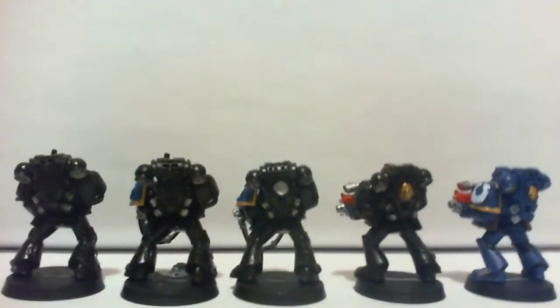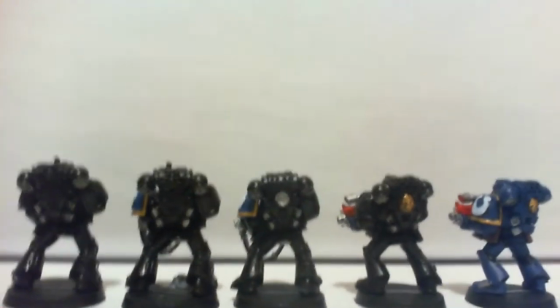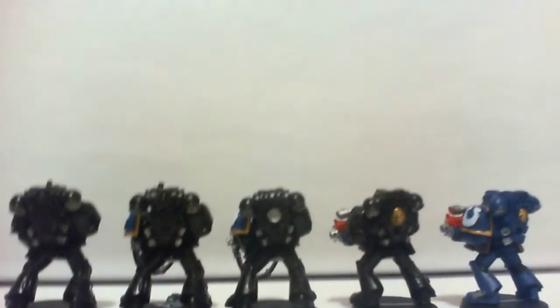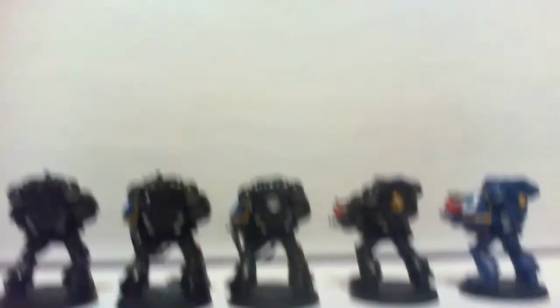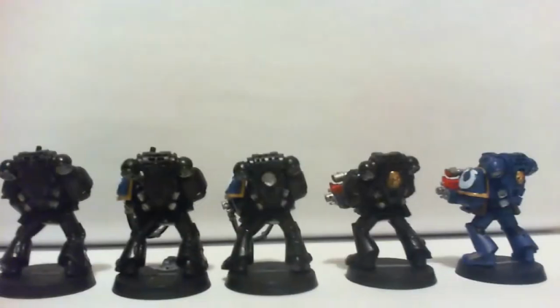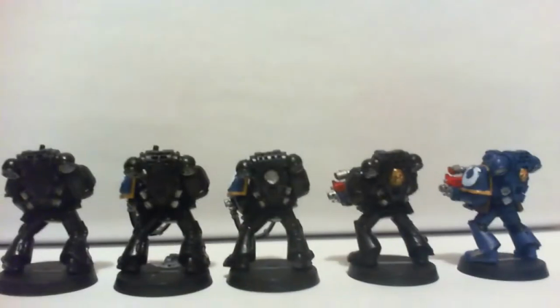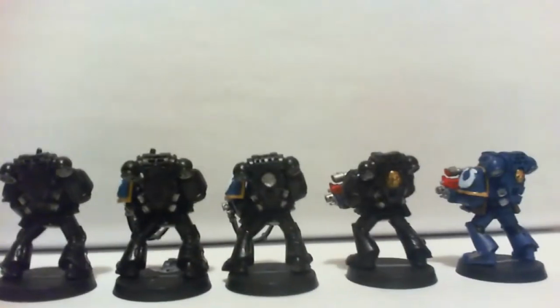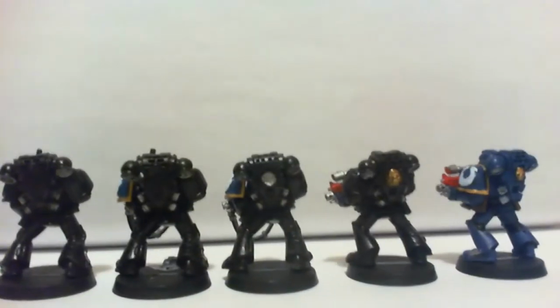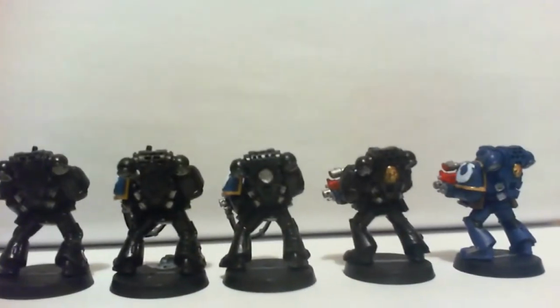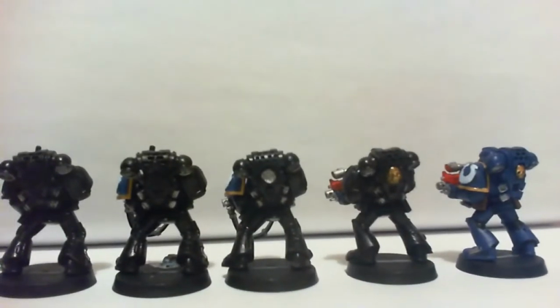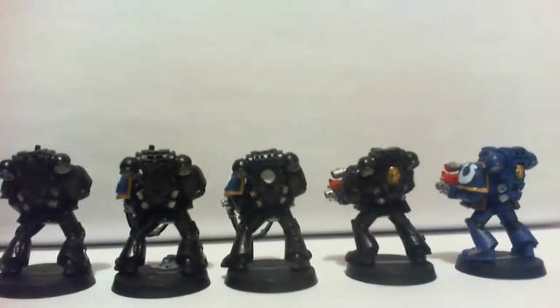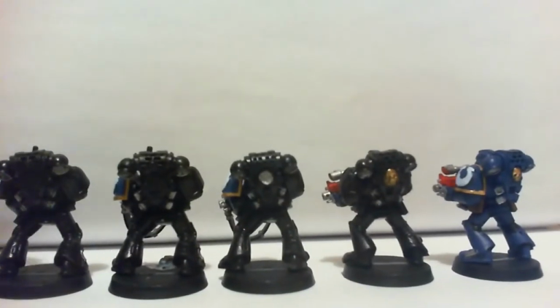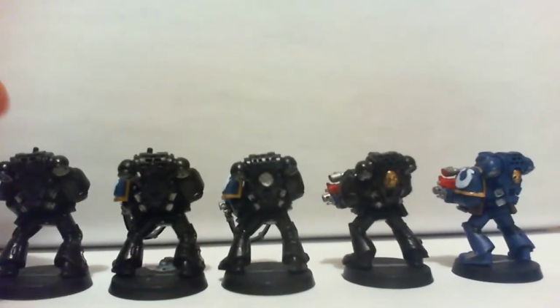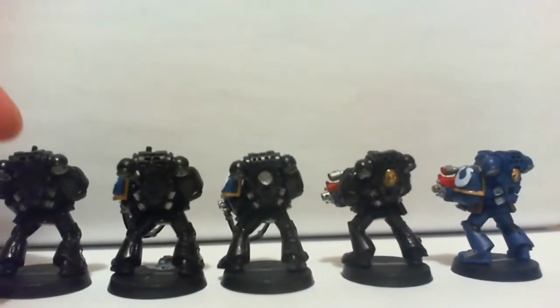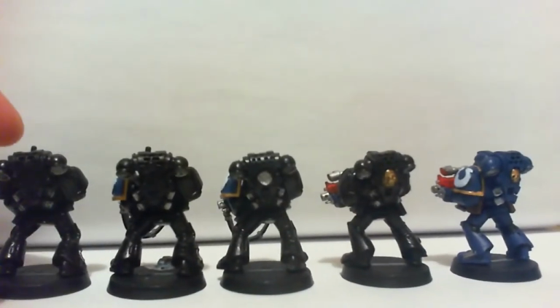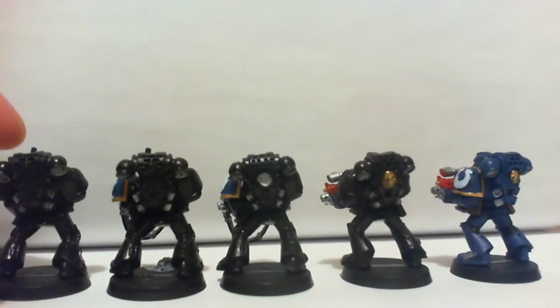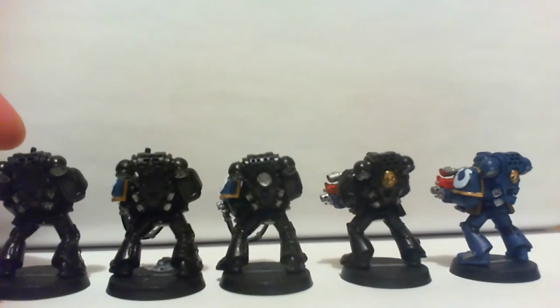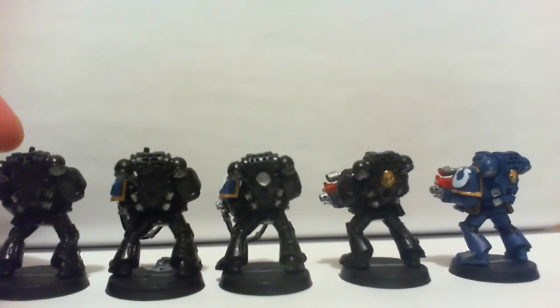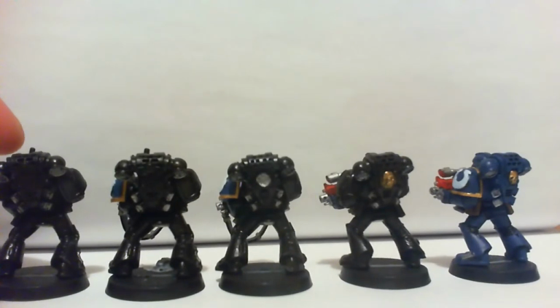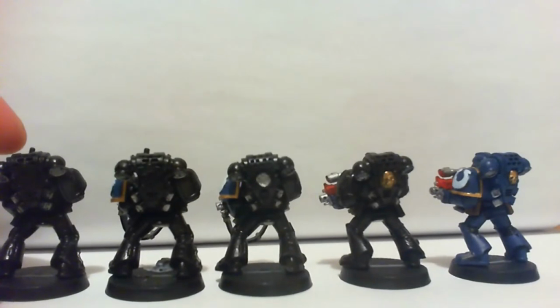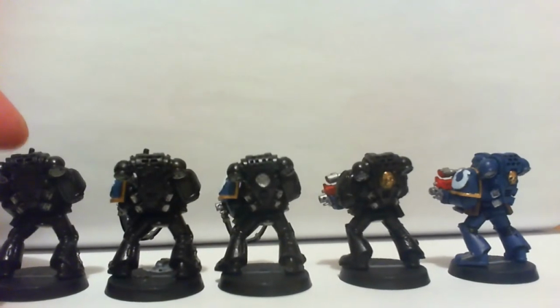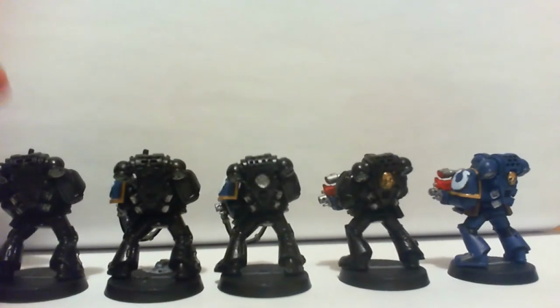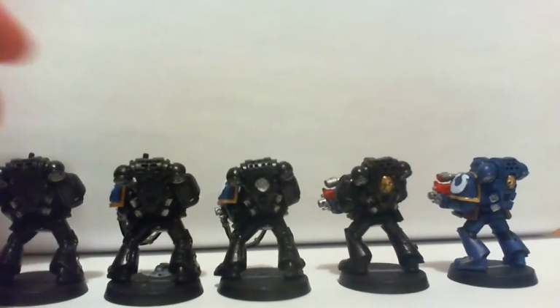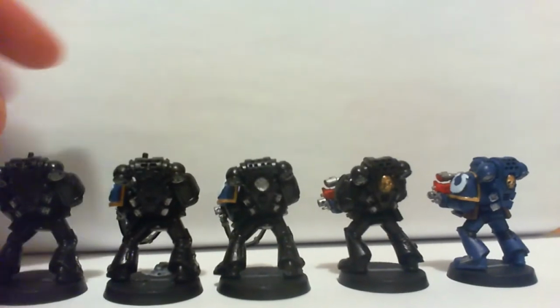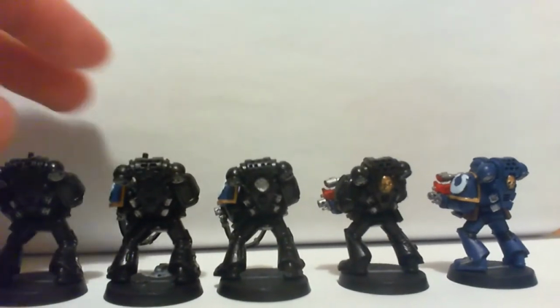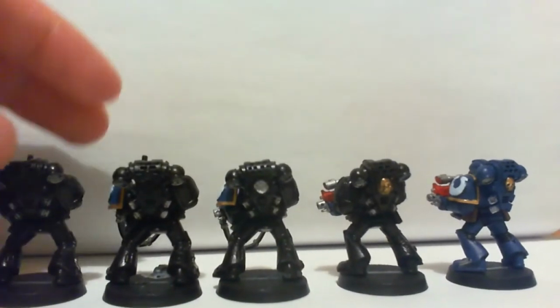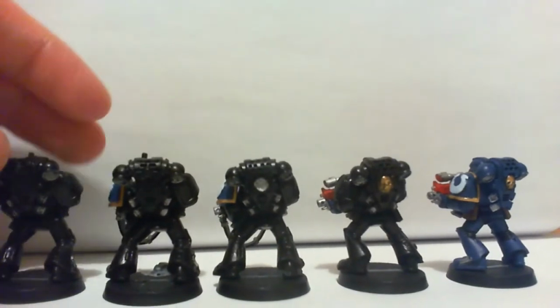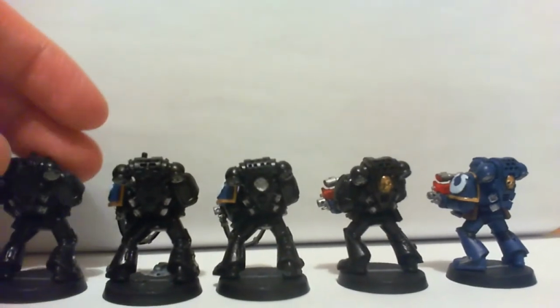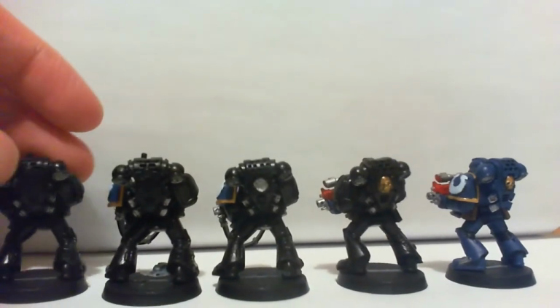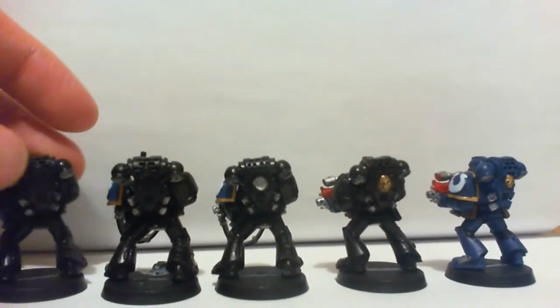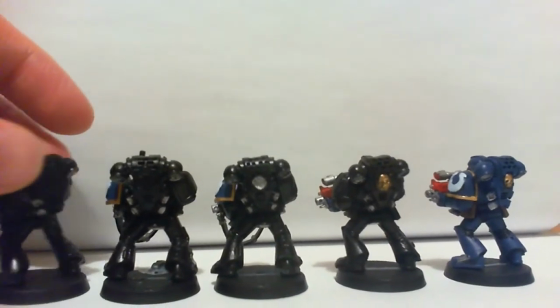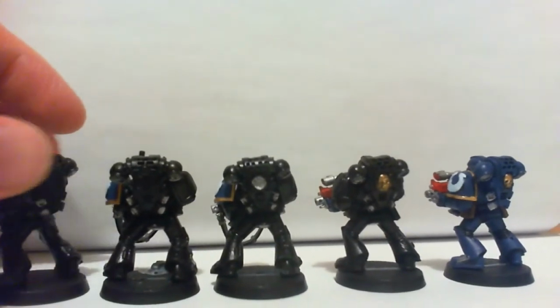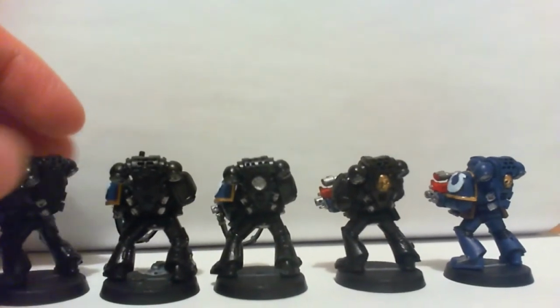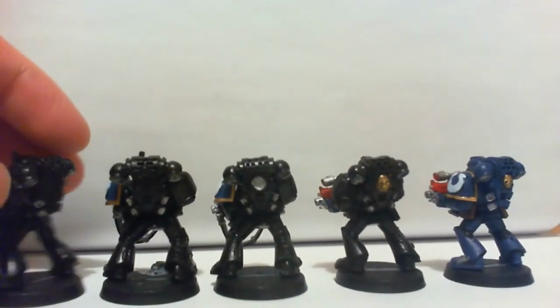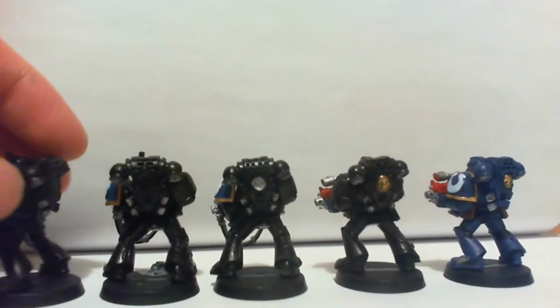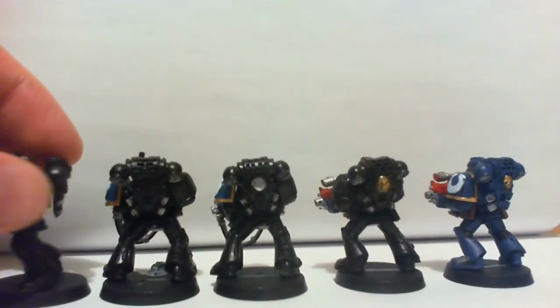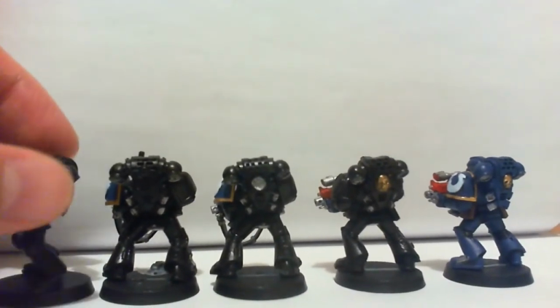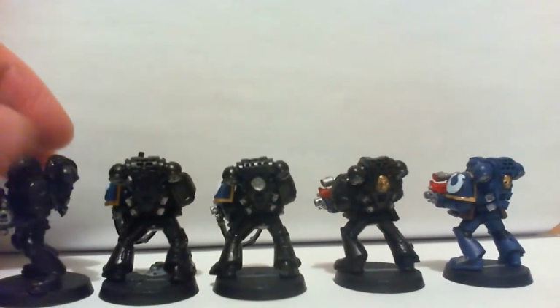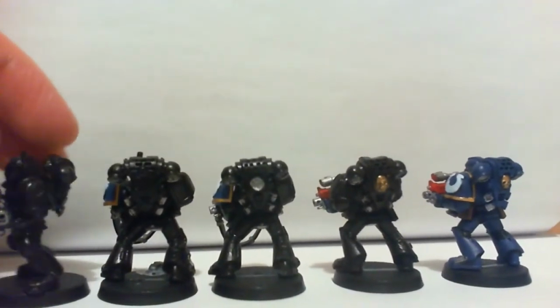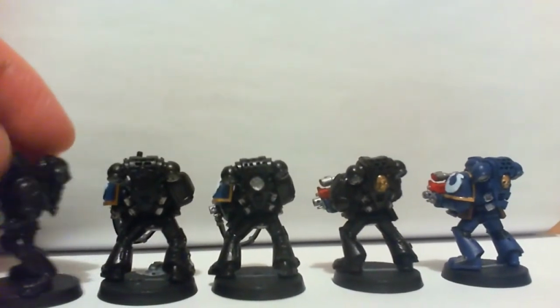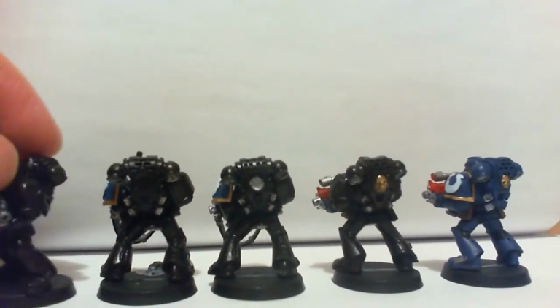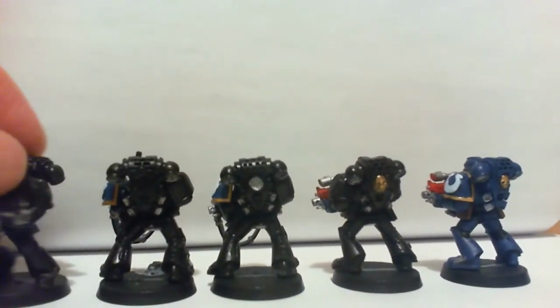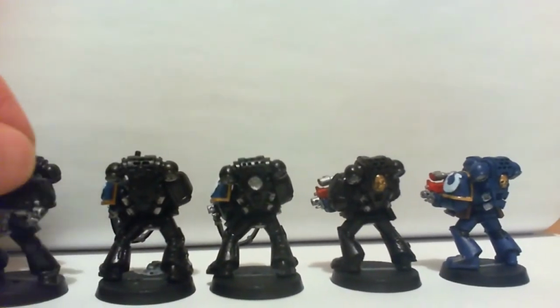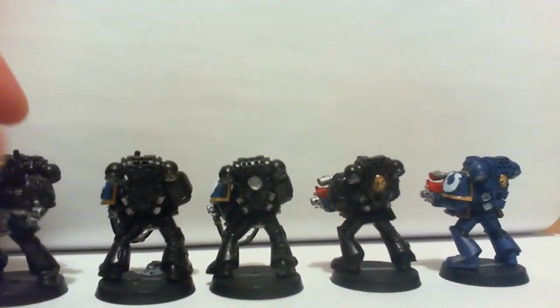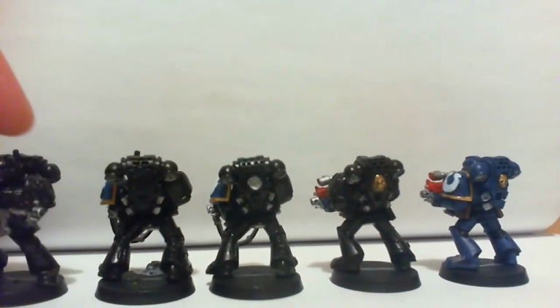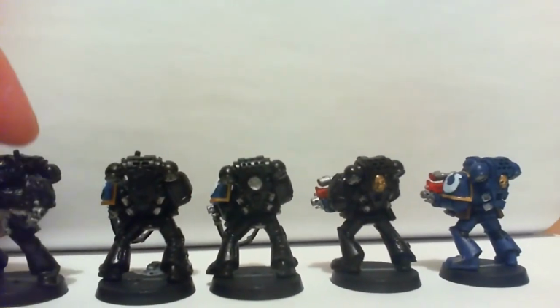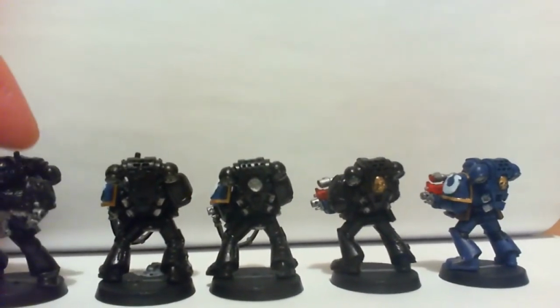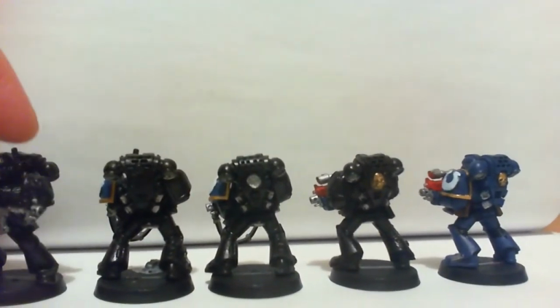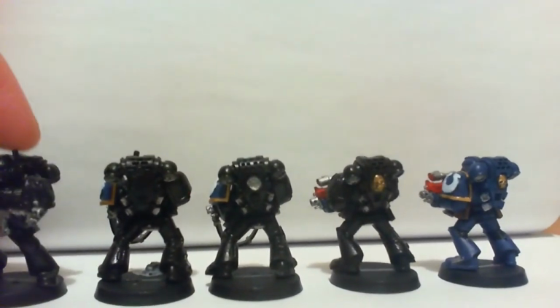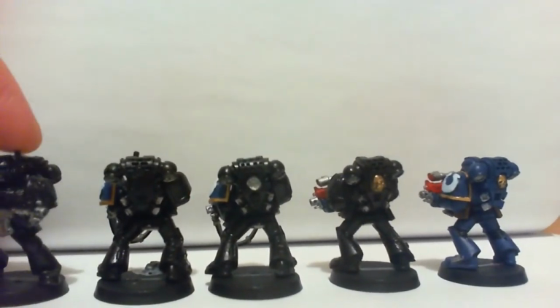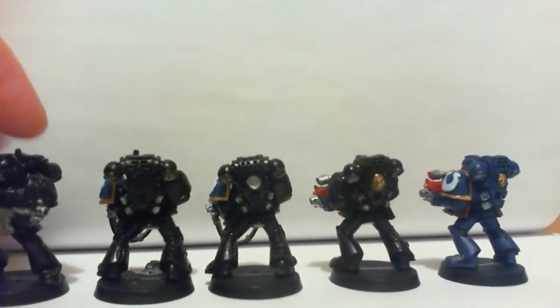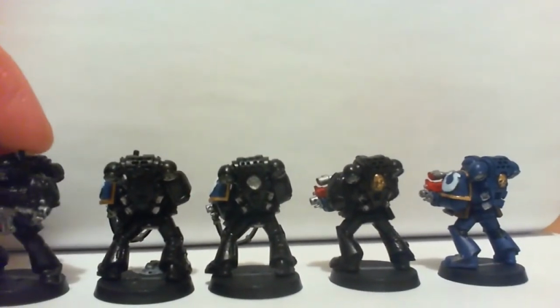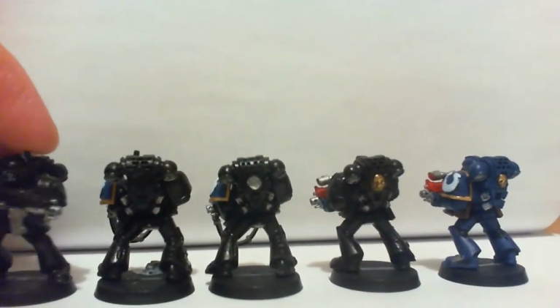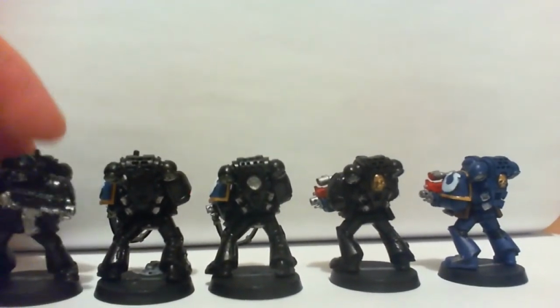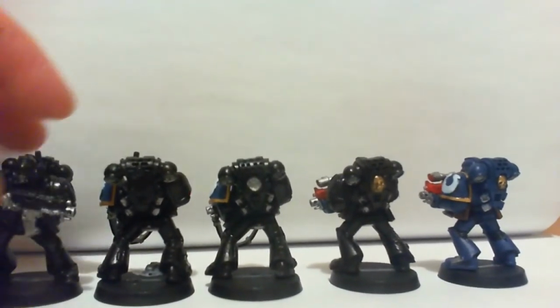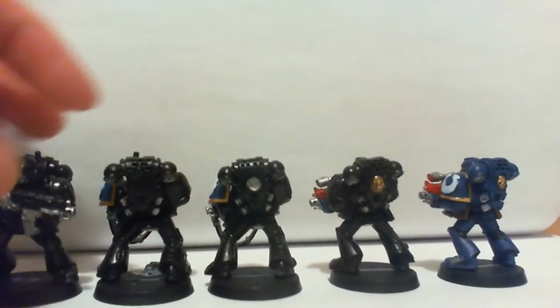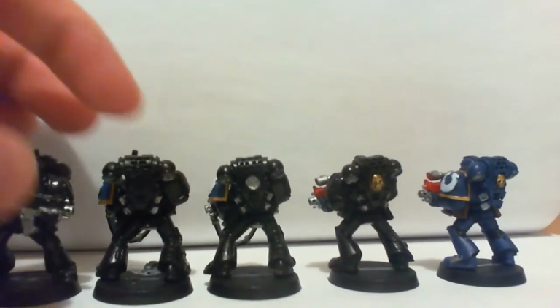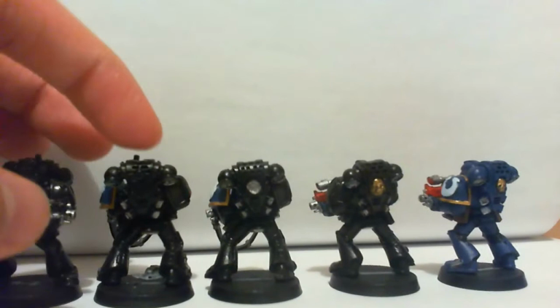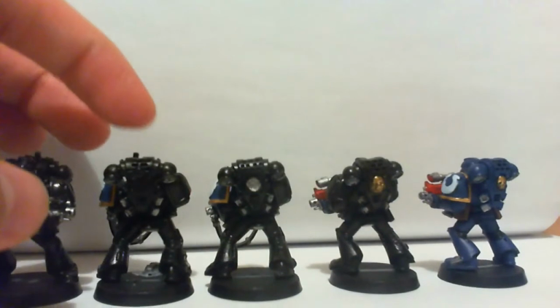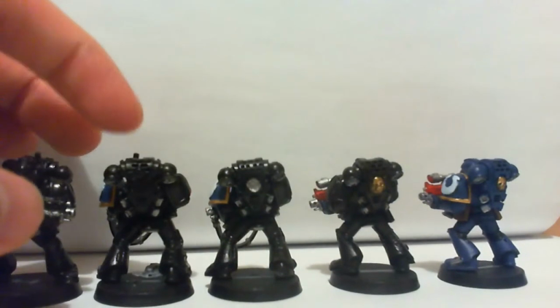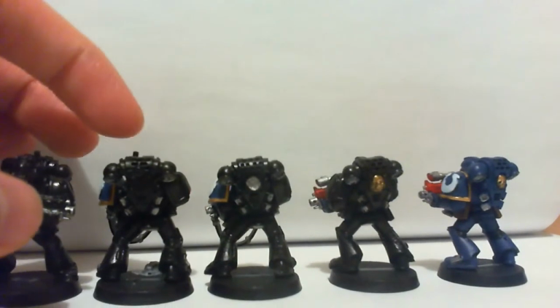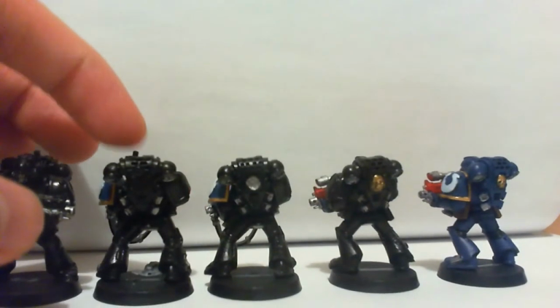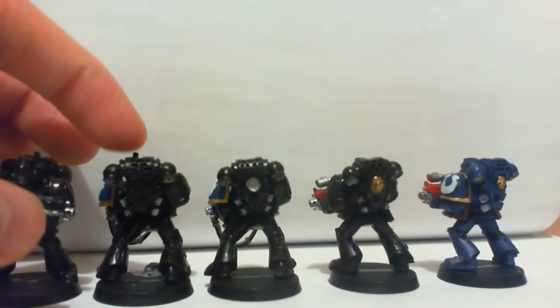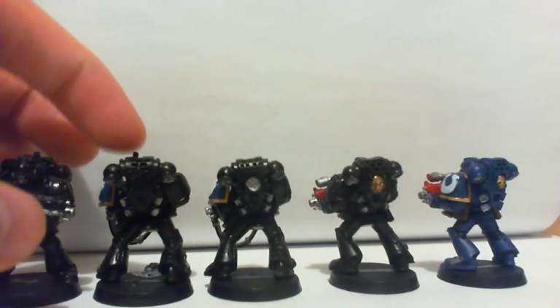Actually, I probably should have painted those container pieces silver — right there, and that one.